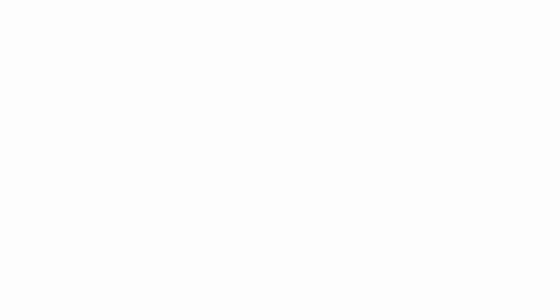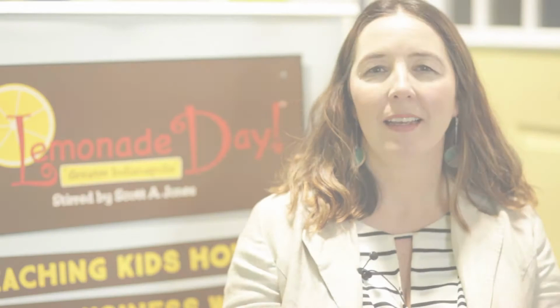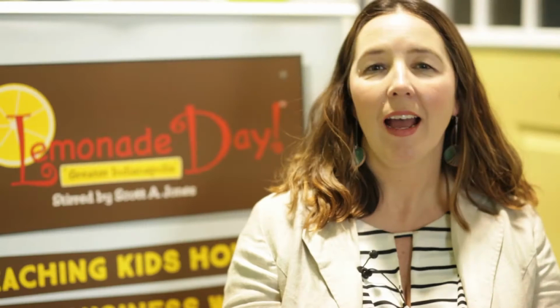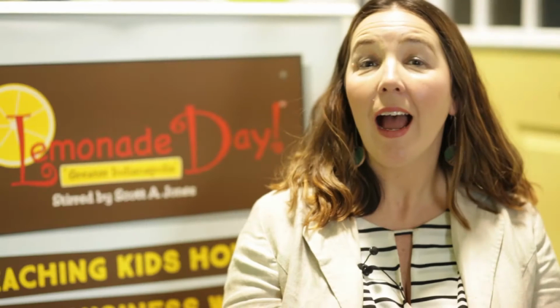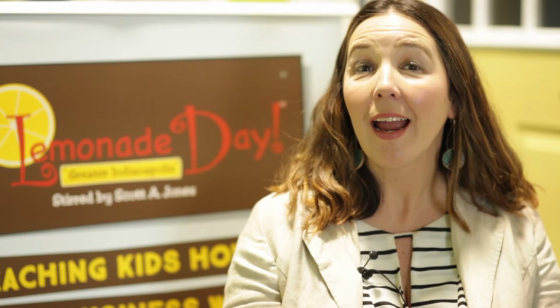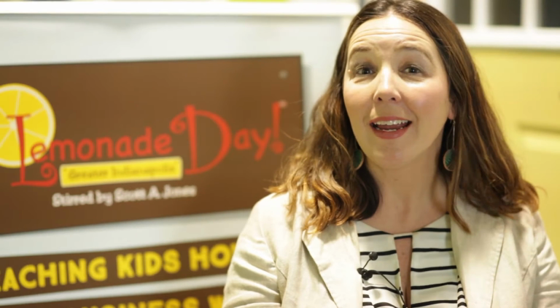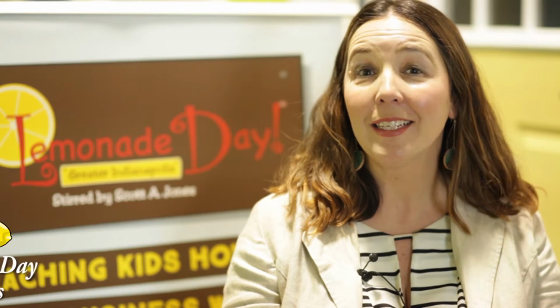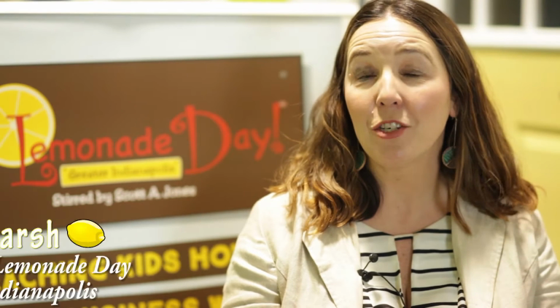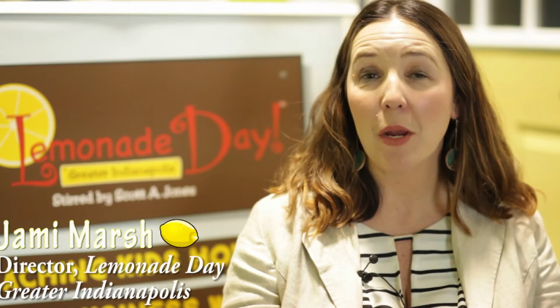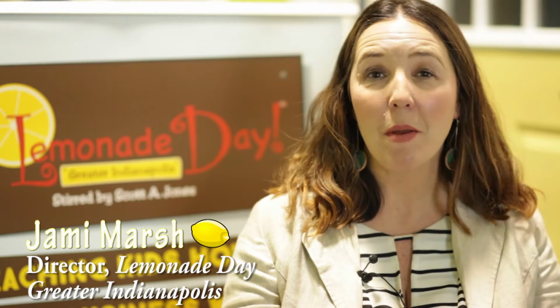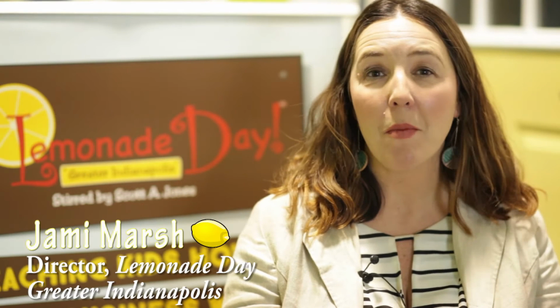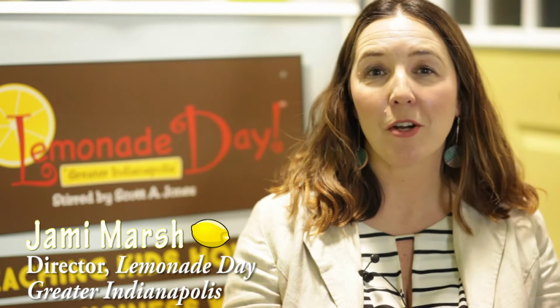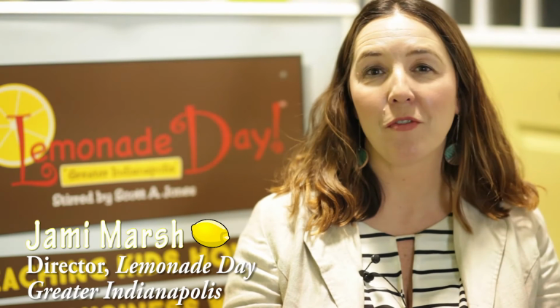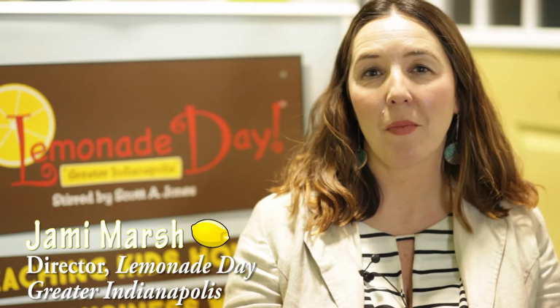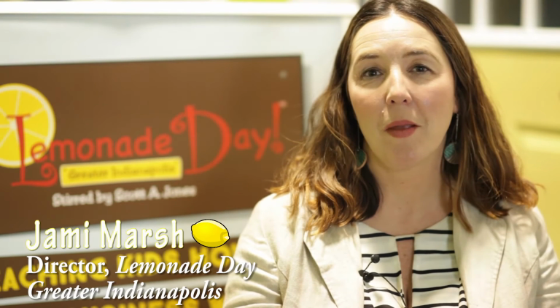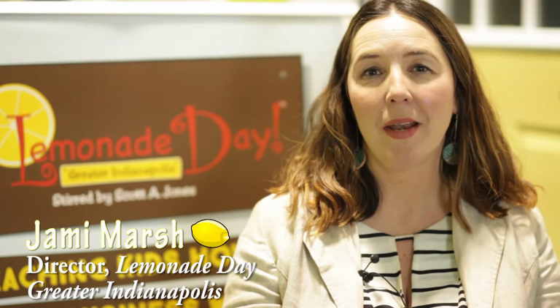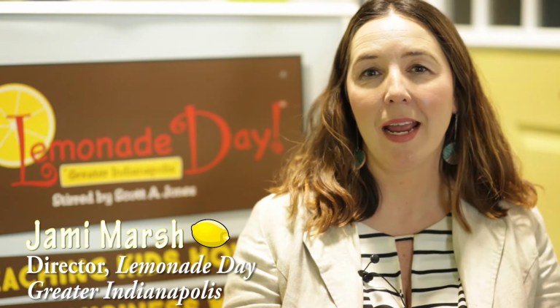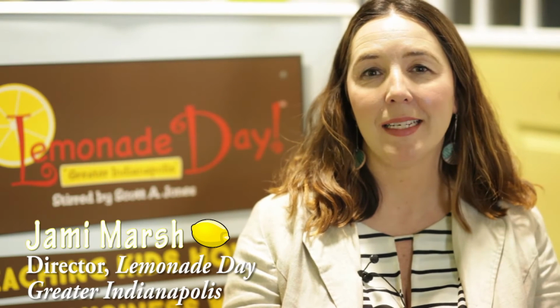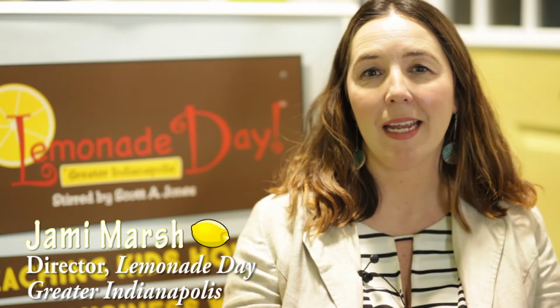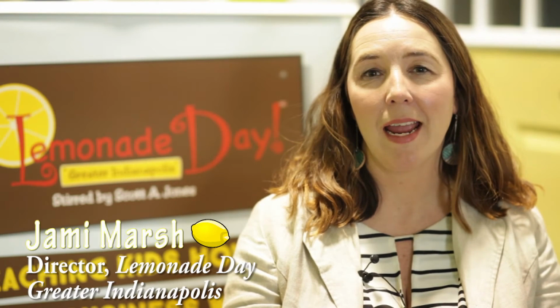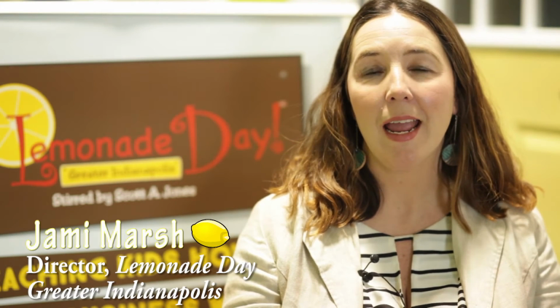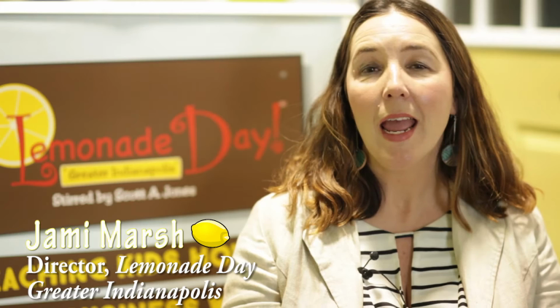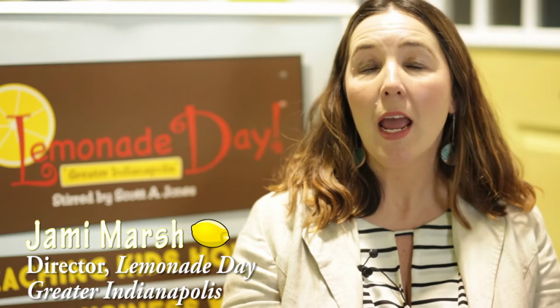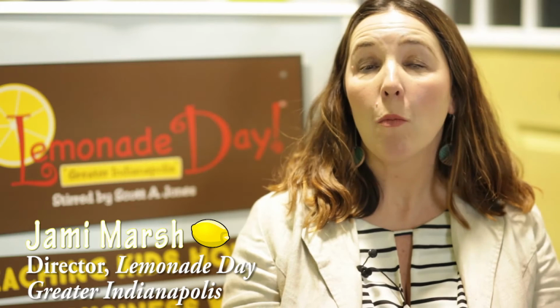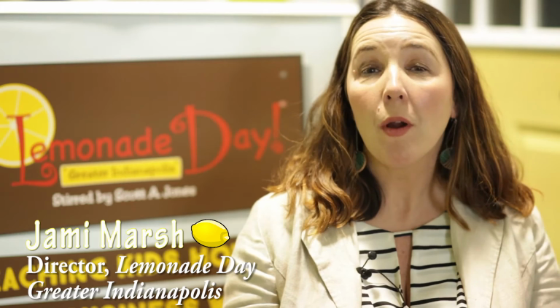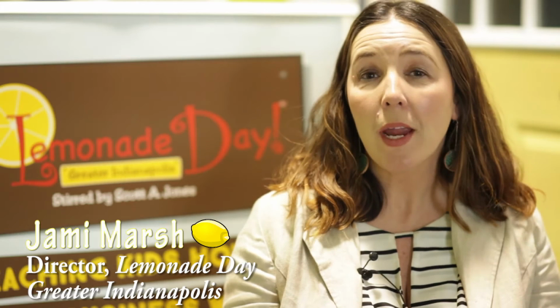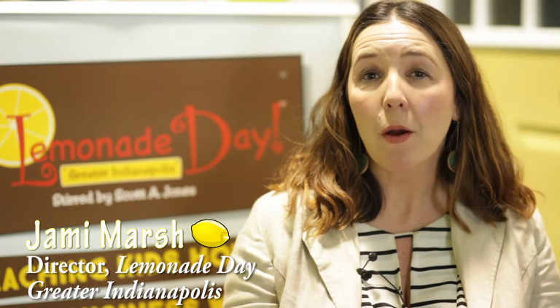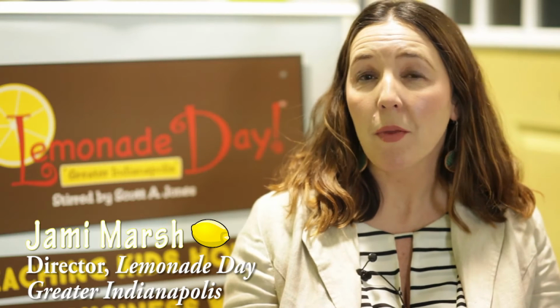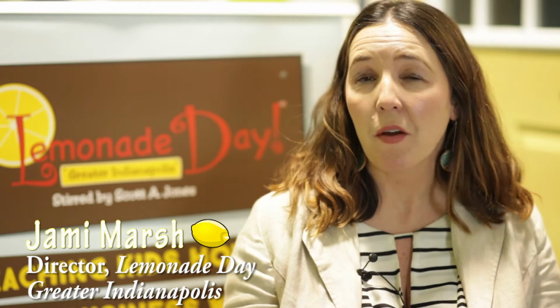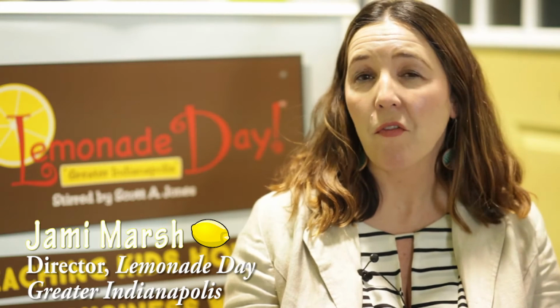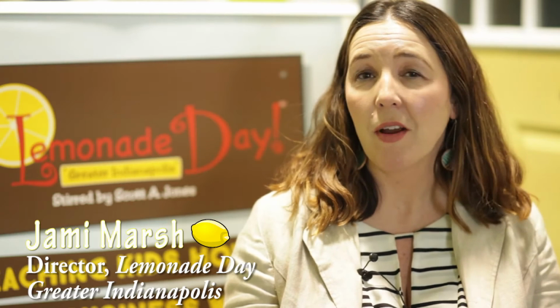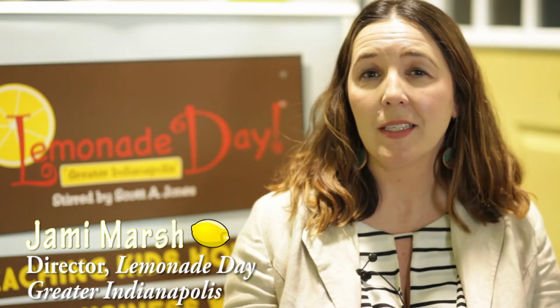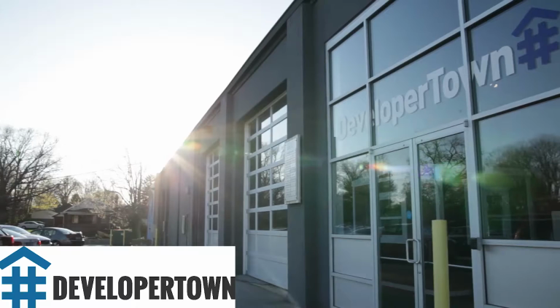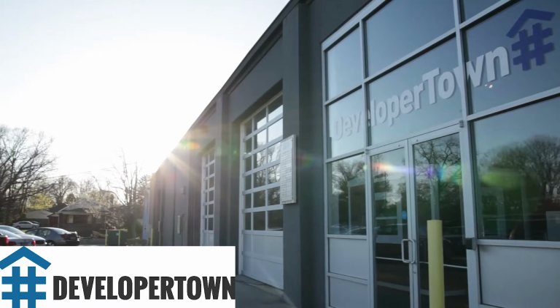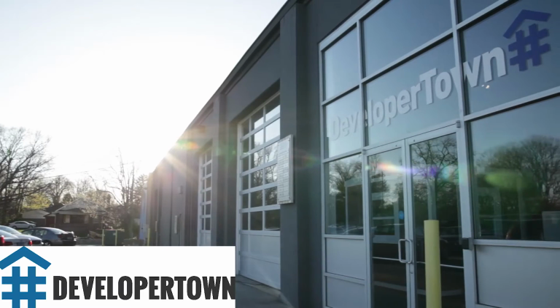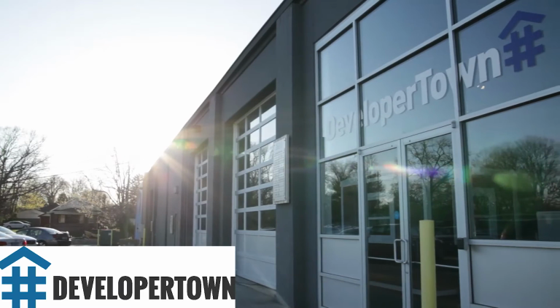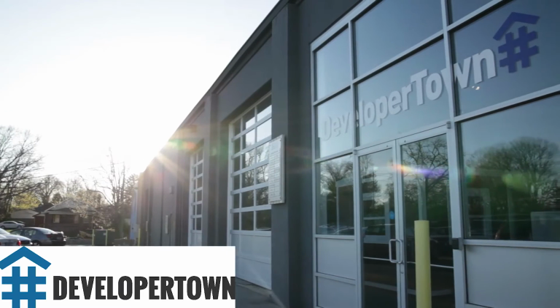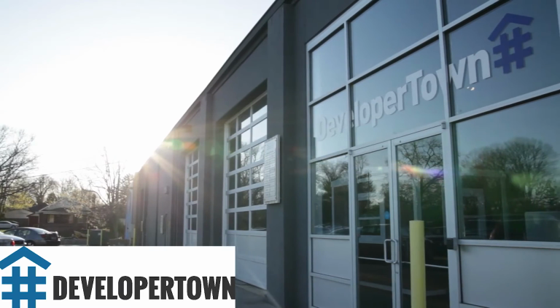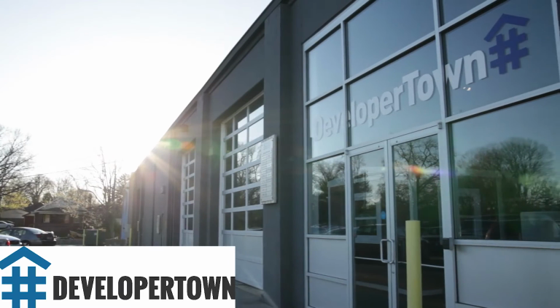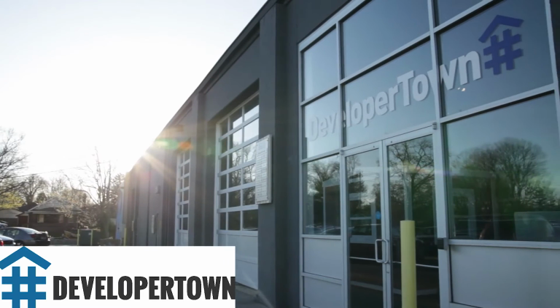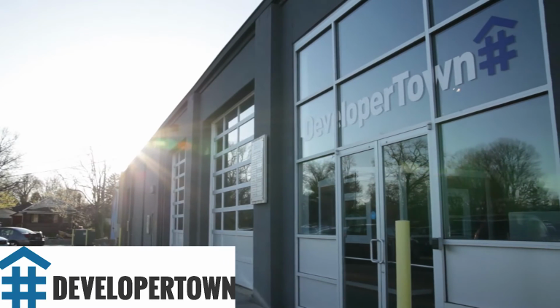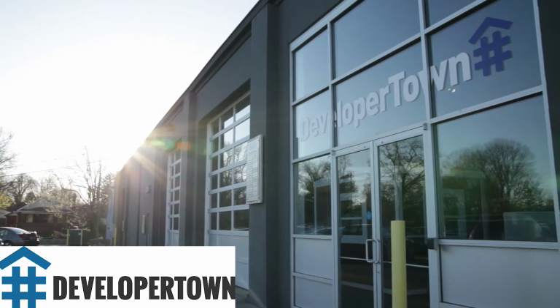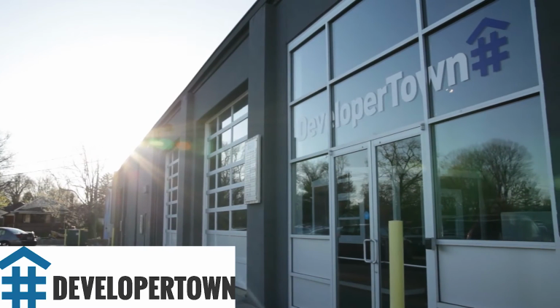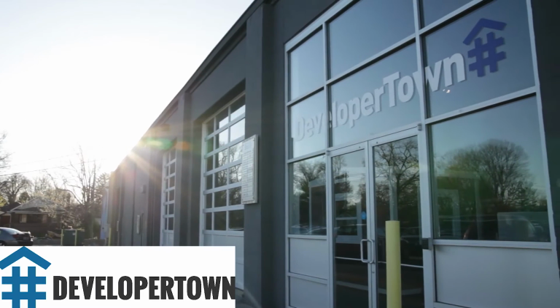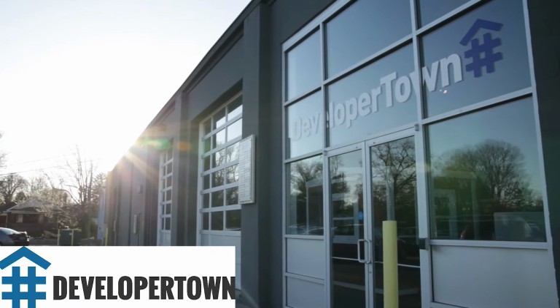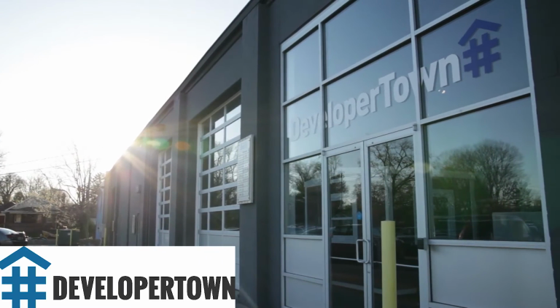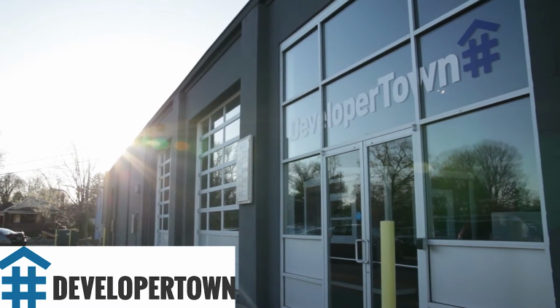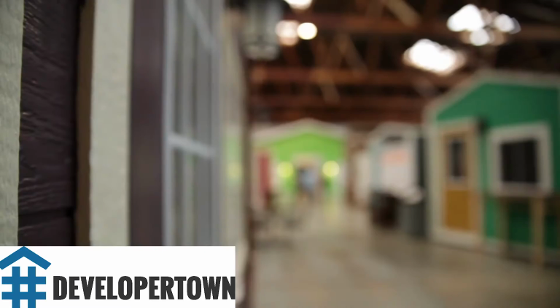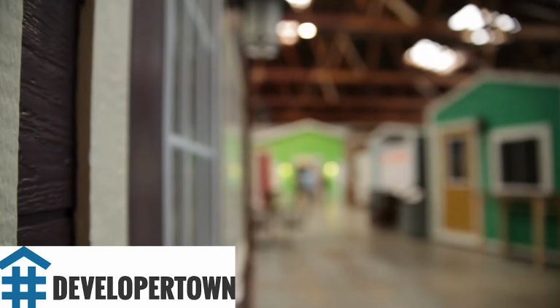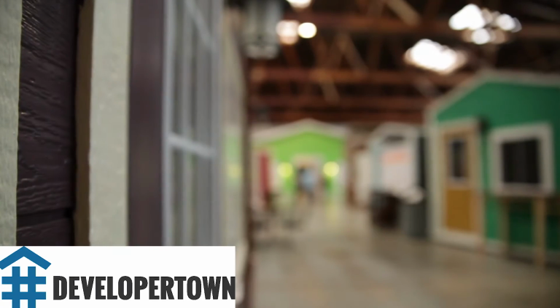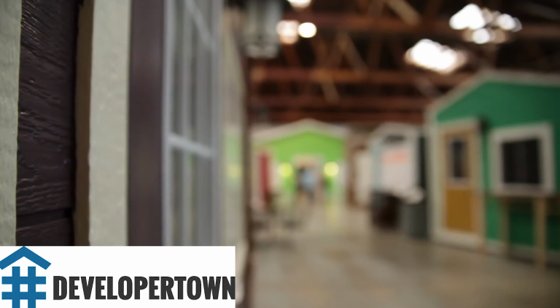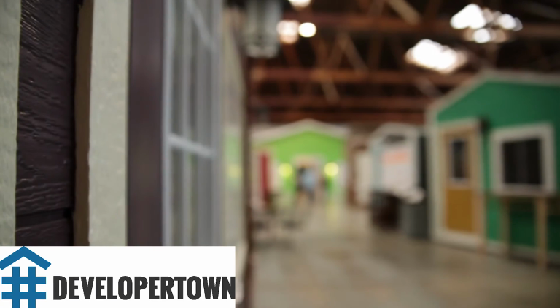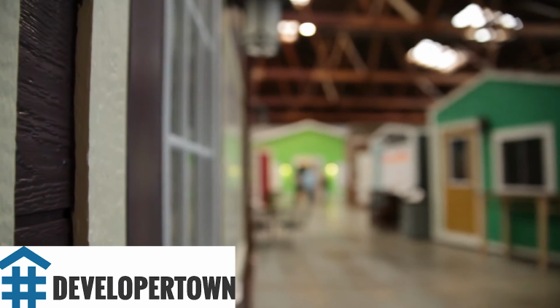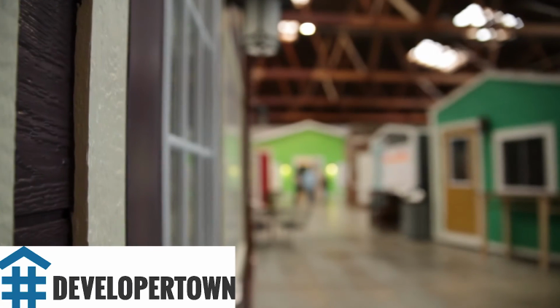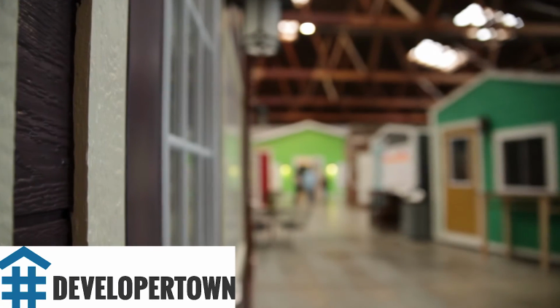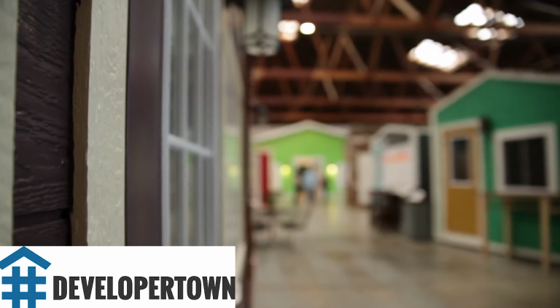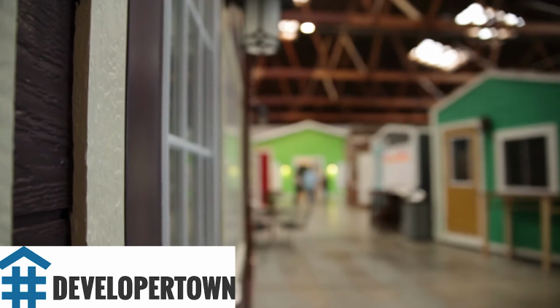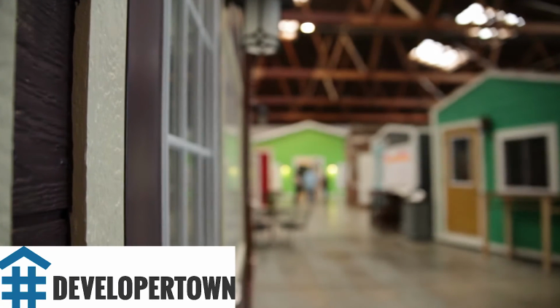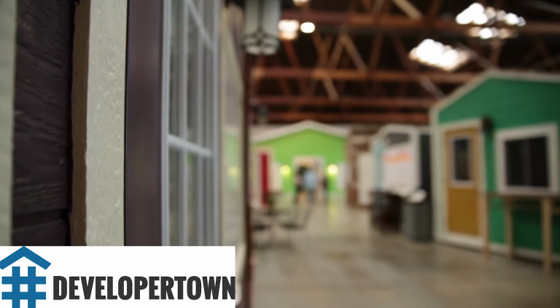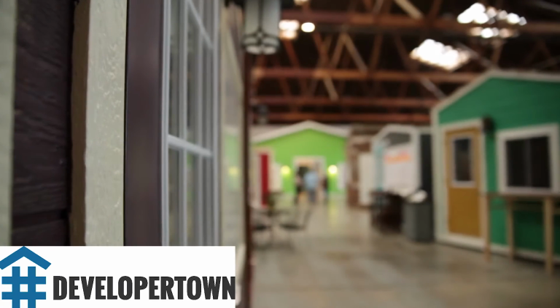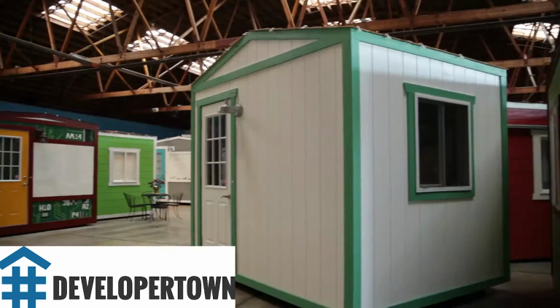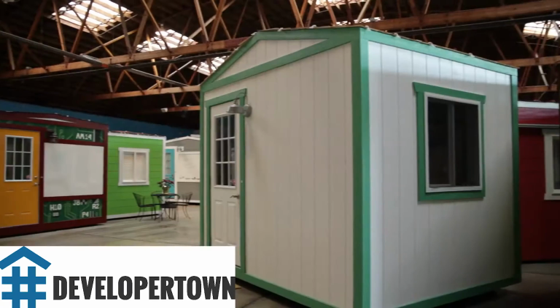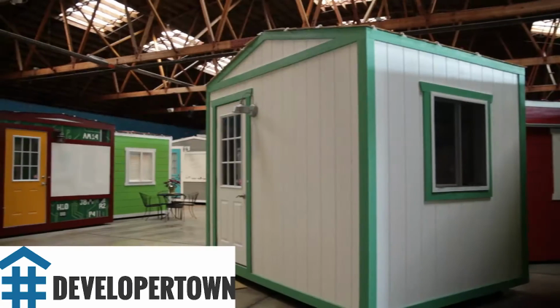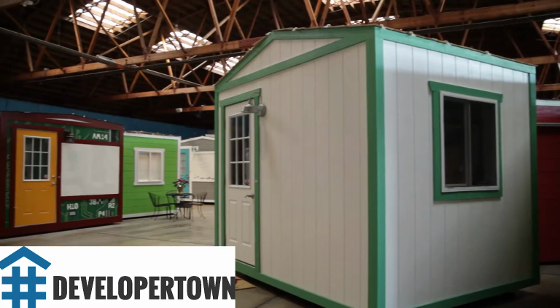Hi, it's Jamie Marsh from Lemonade Day, and we're here with our friends at Developer Town, which is a company that helps entrepreneurs launch their businesses.